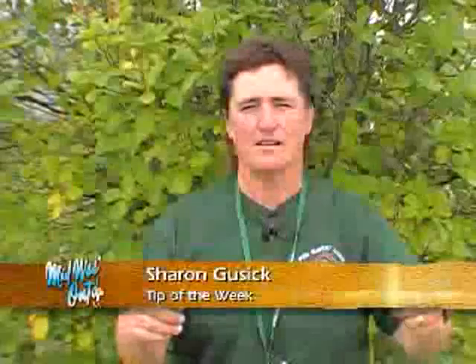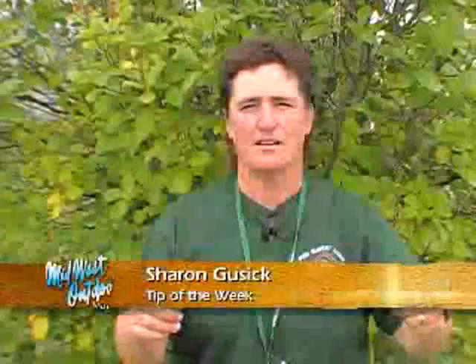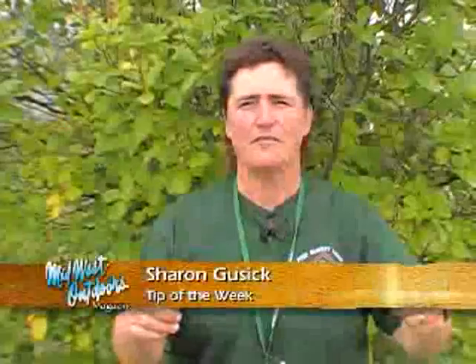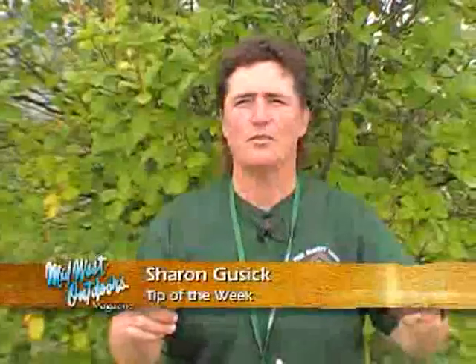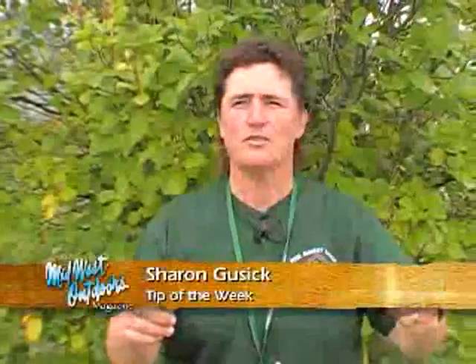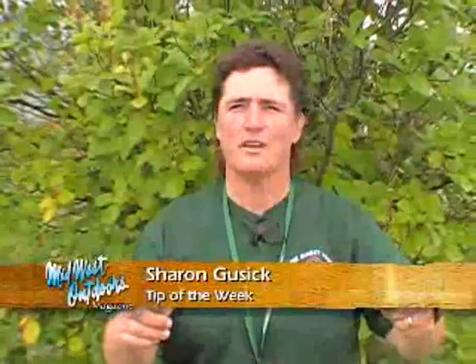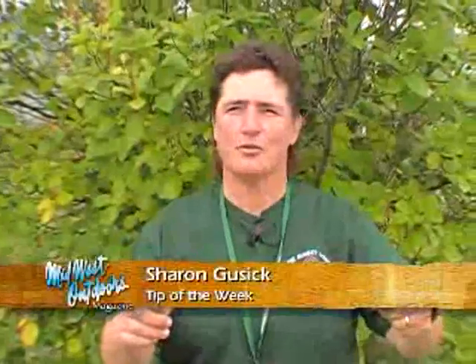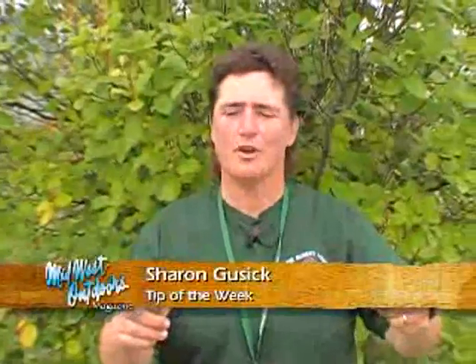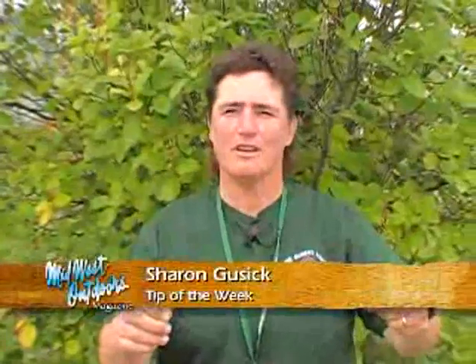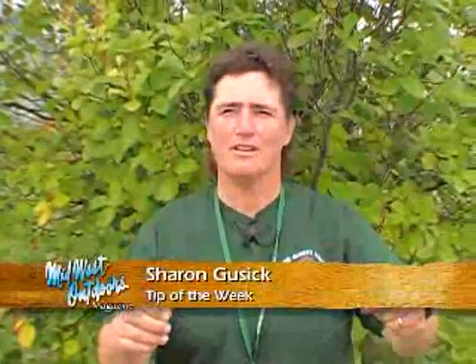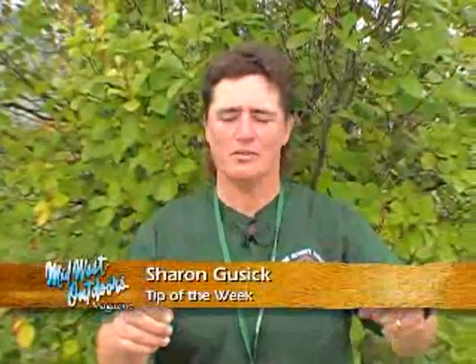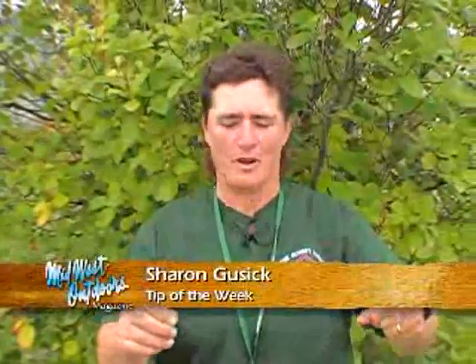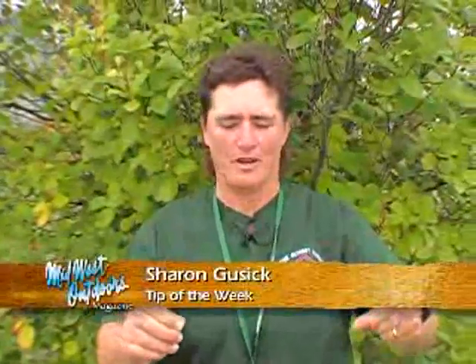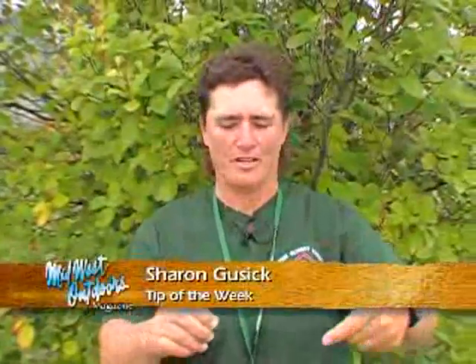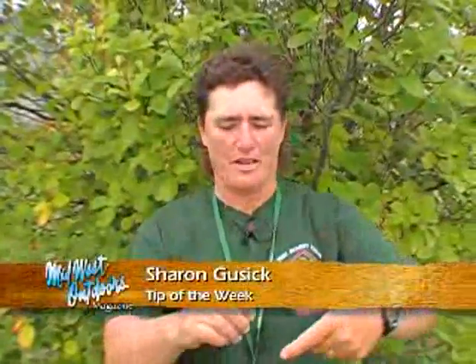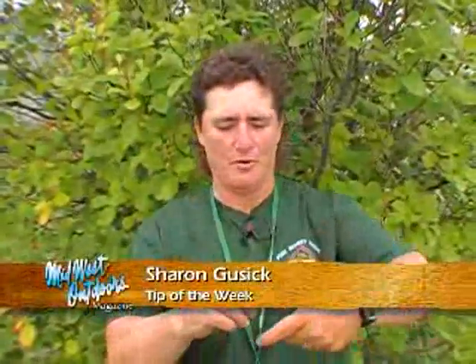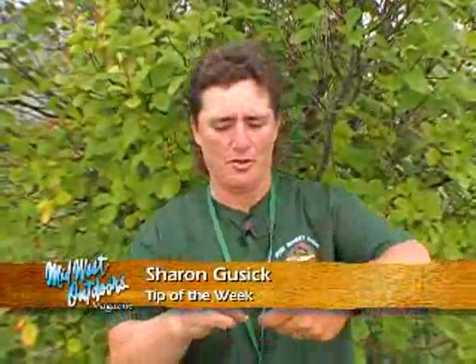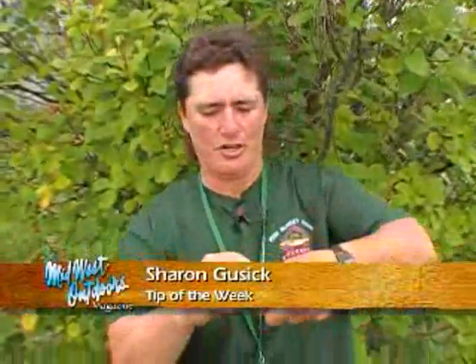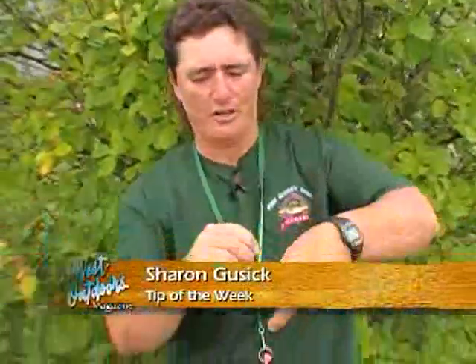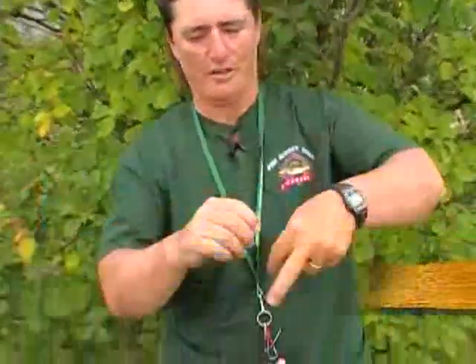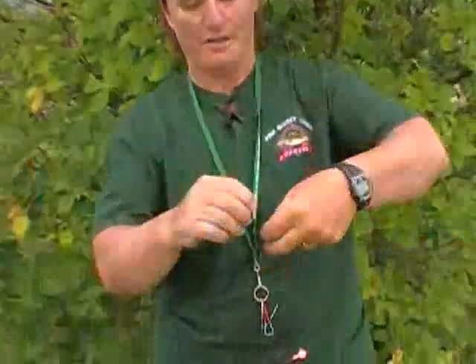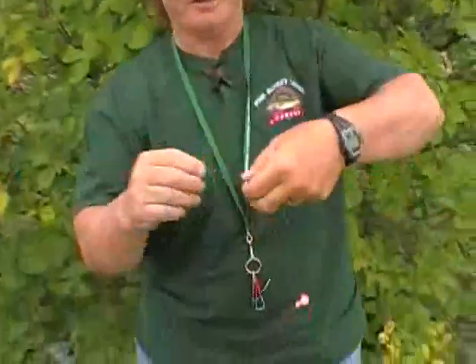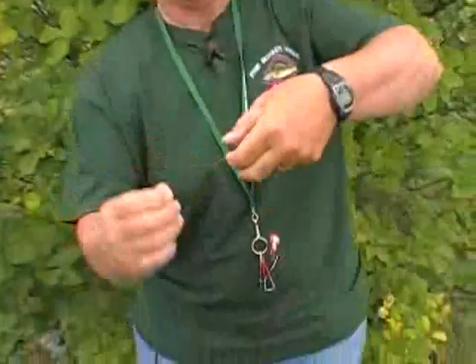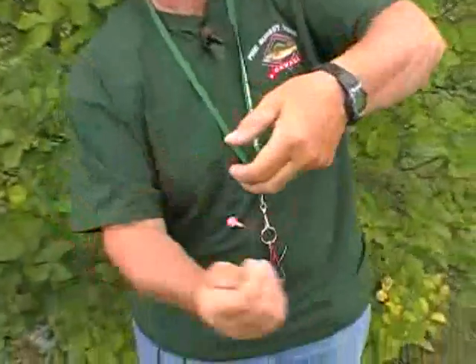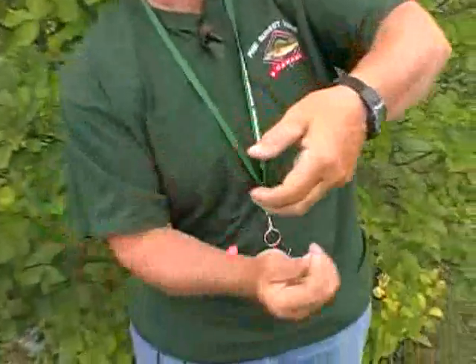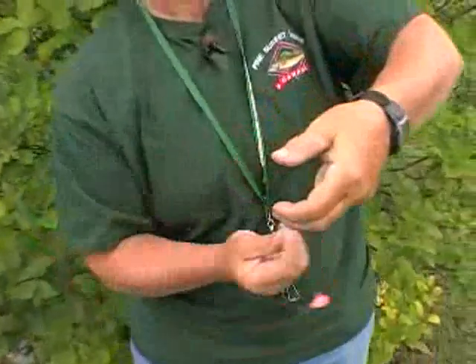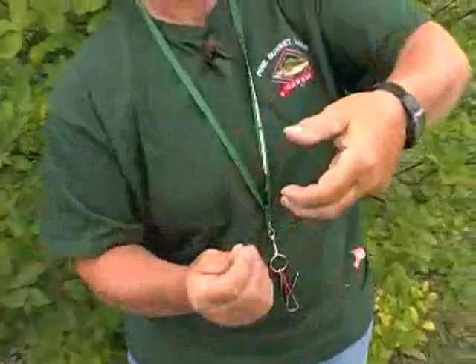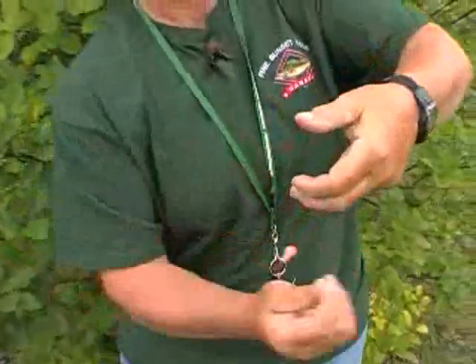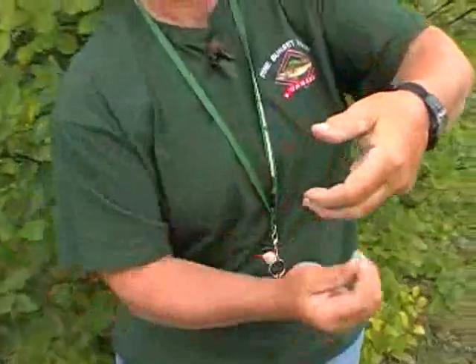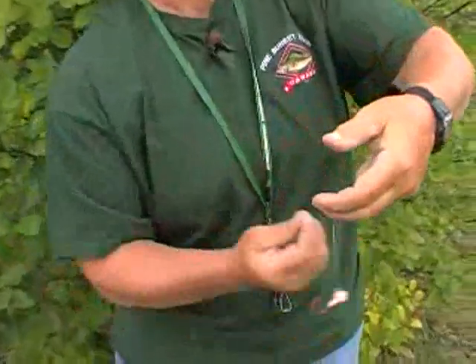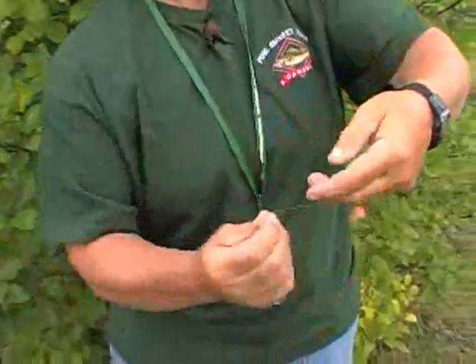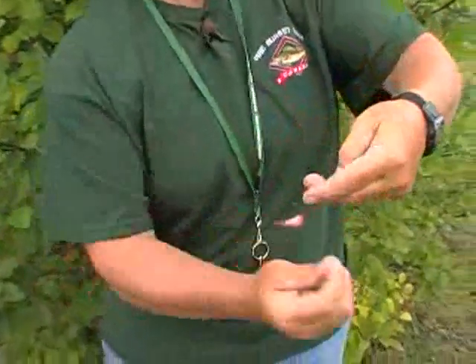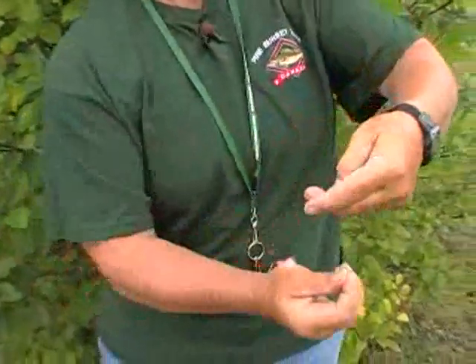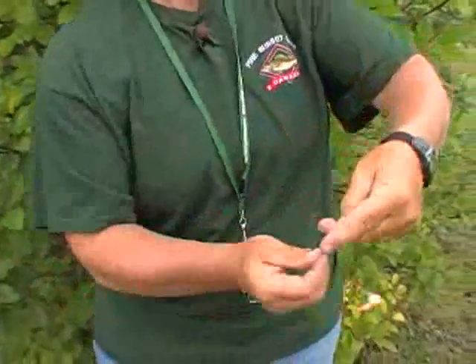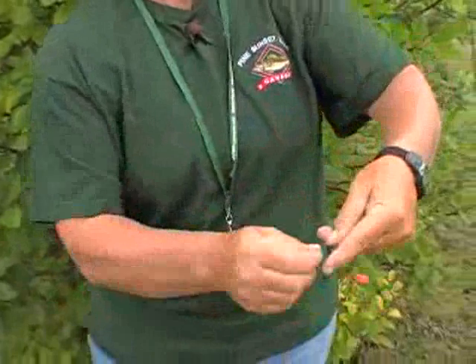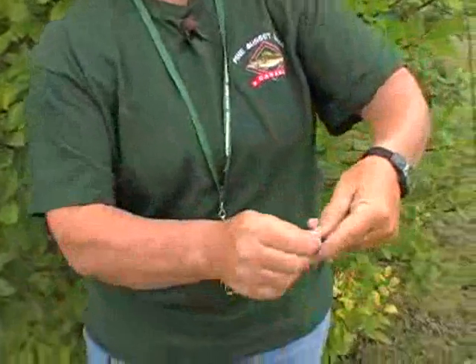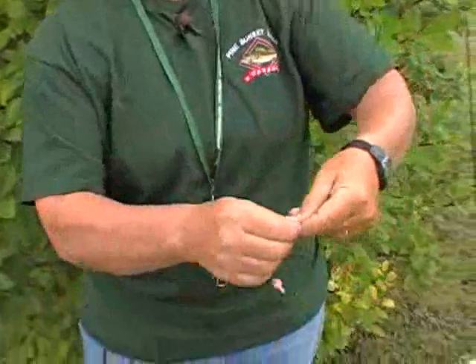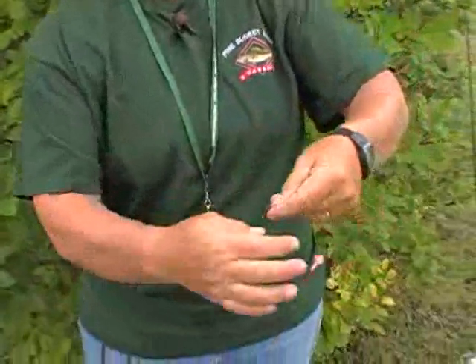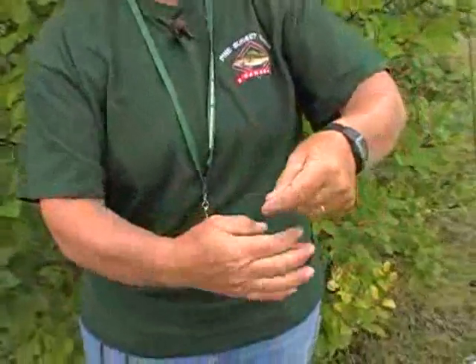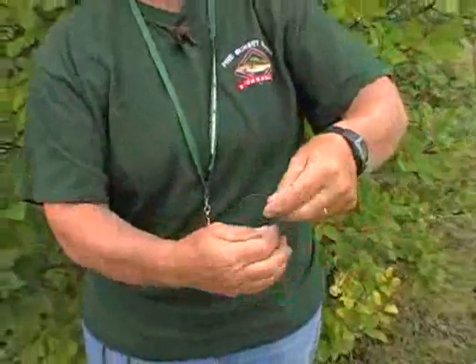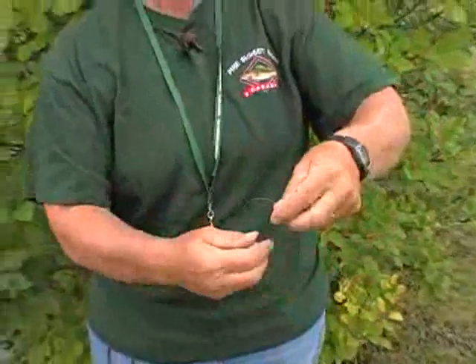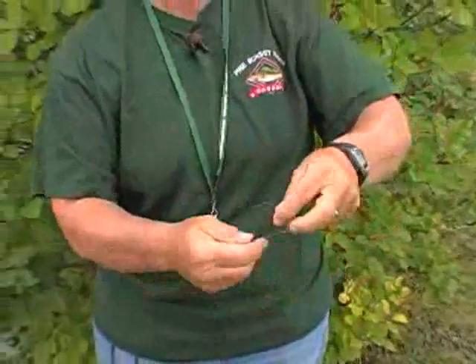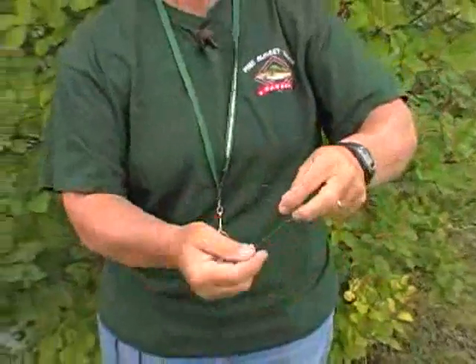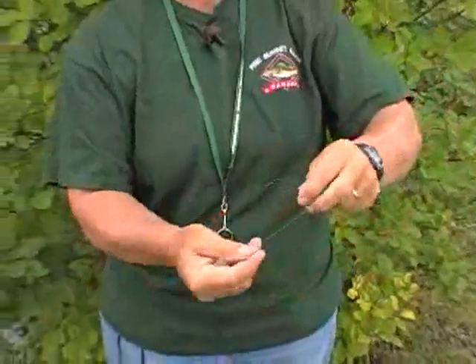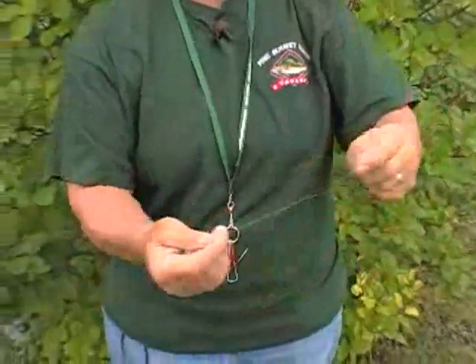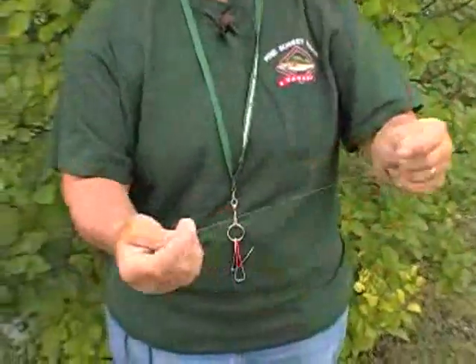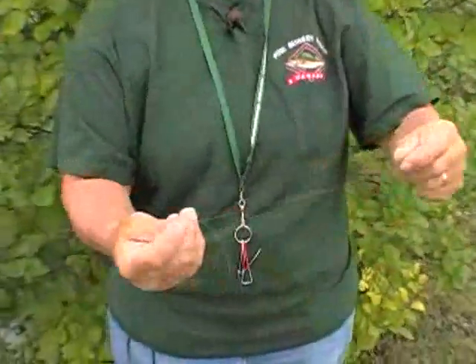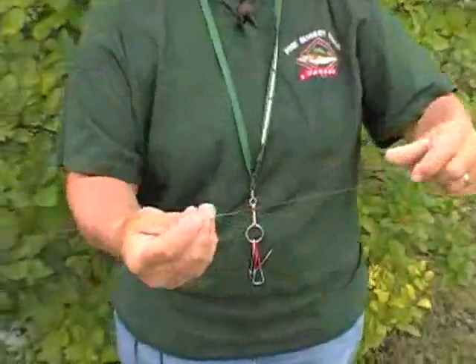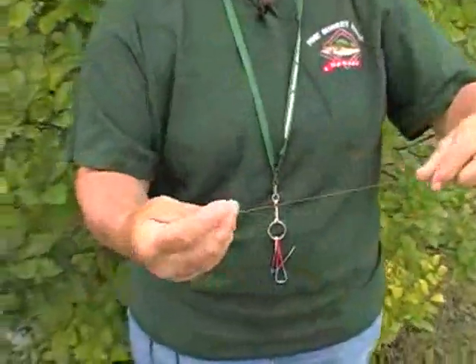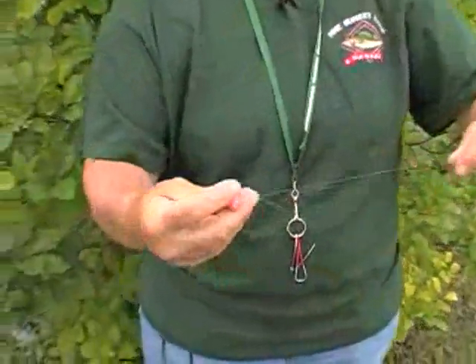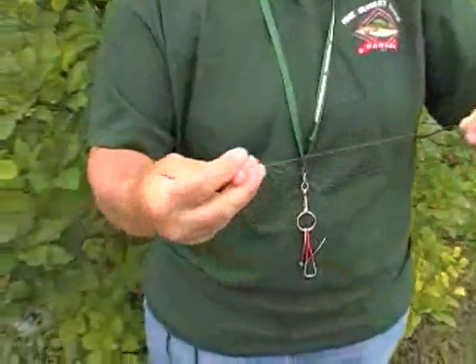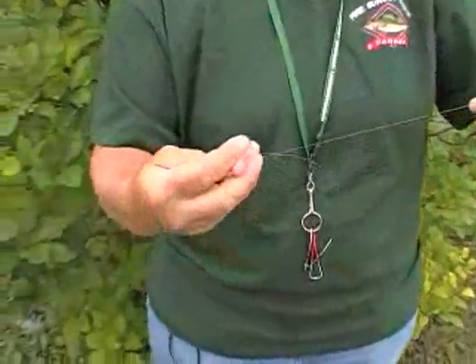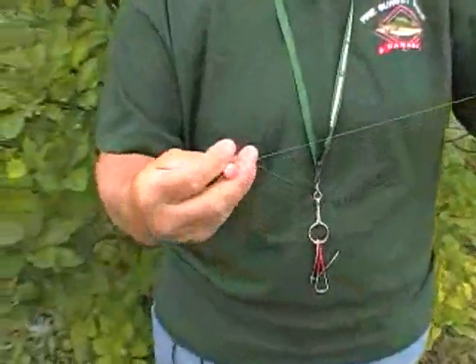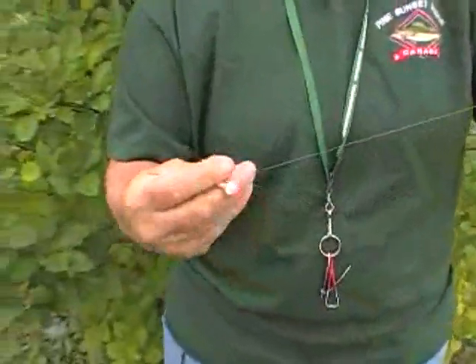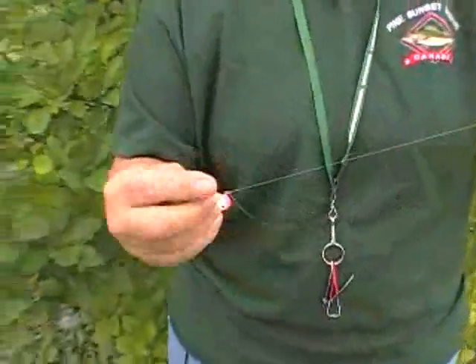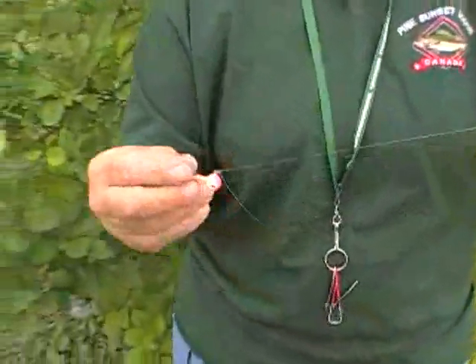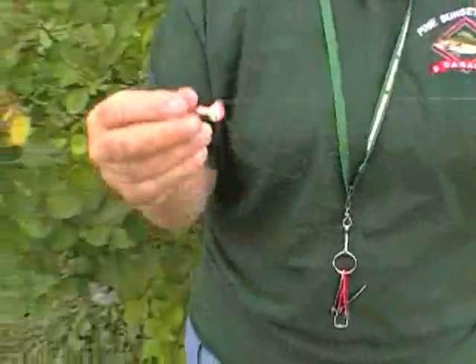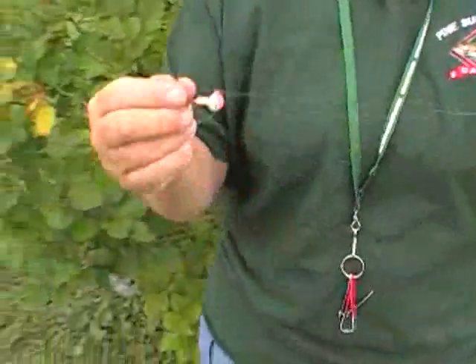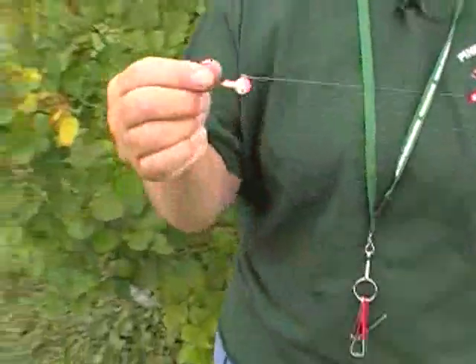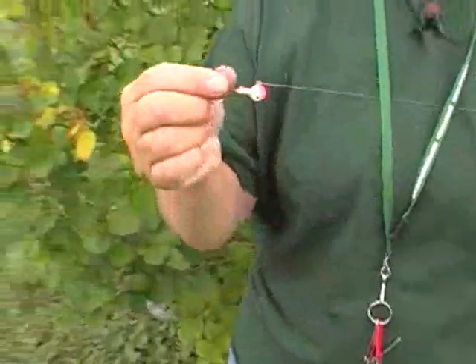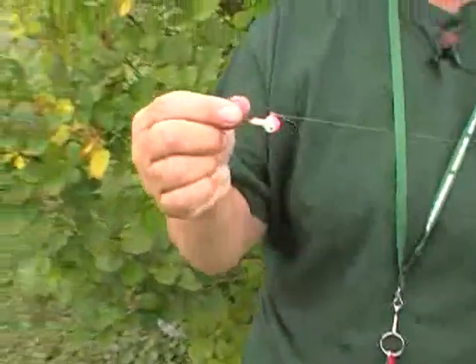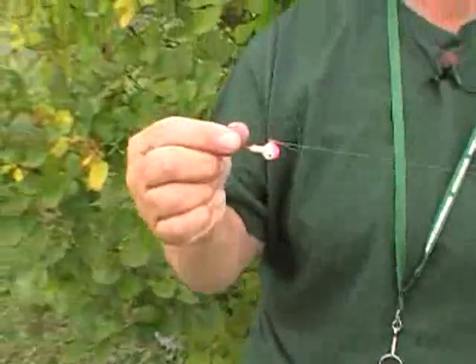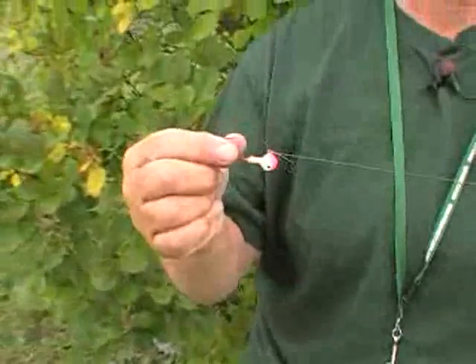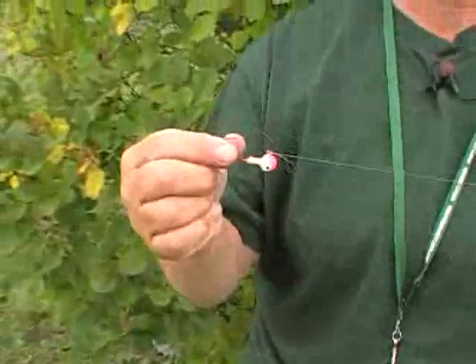Hi folks, I have a quick and easy way to tie up your jig. It's as easy as one, two, three. And there it is.